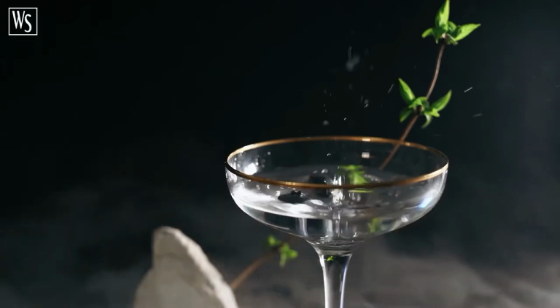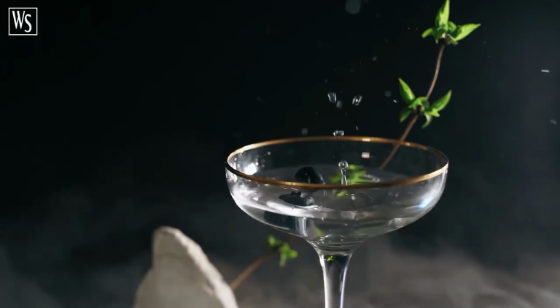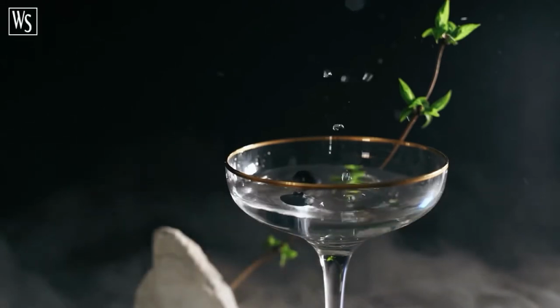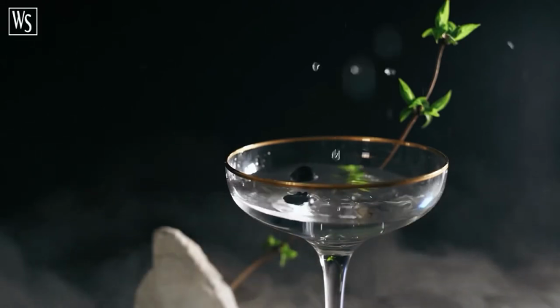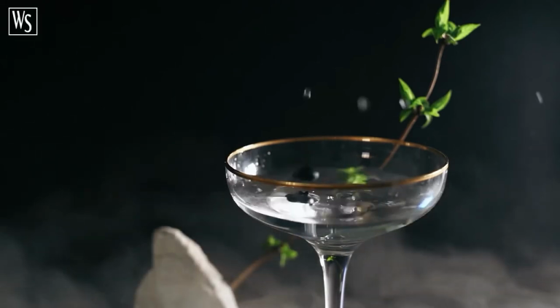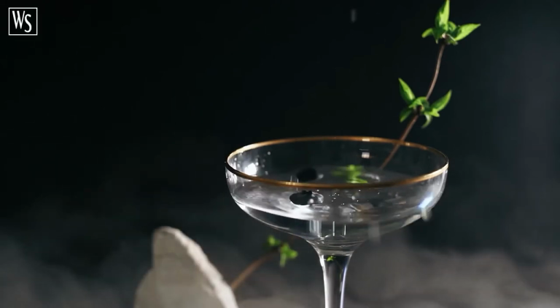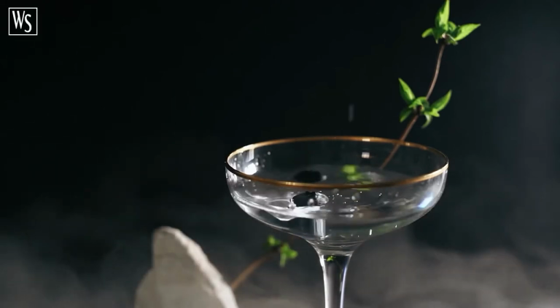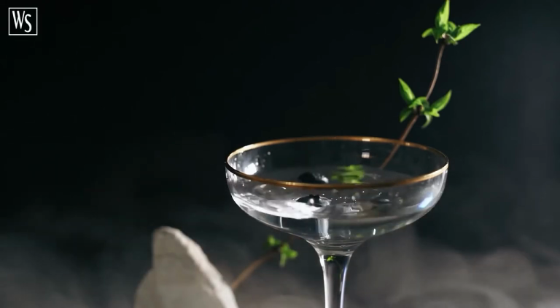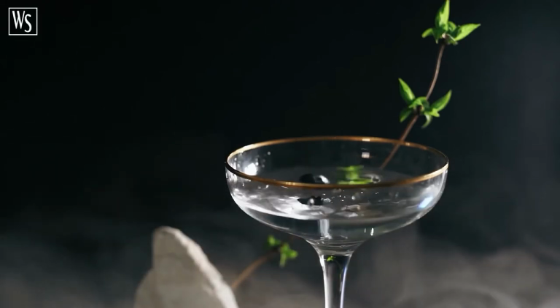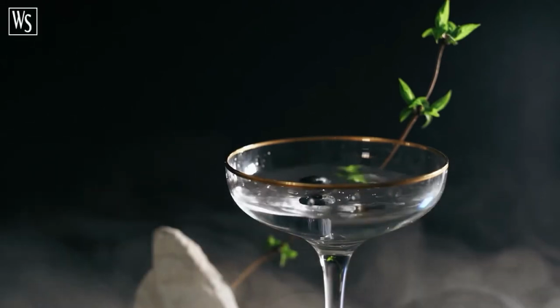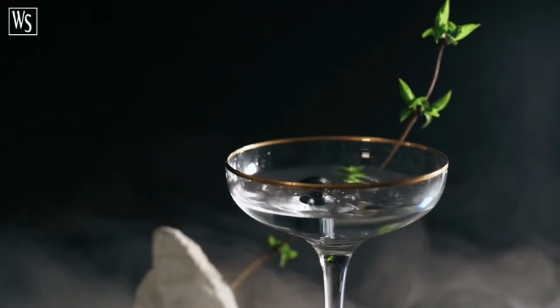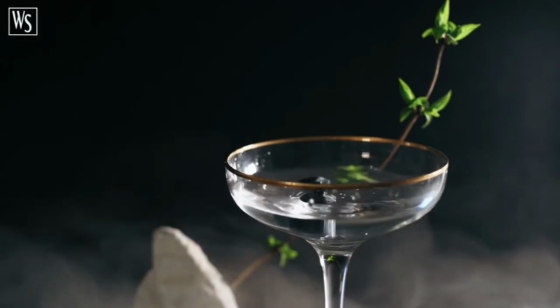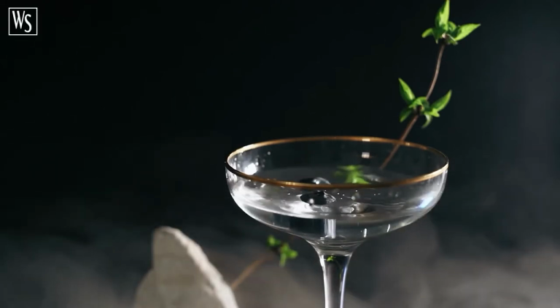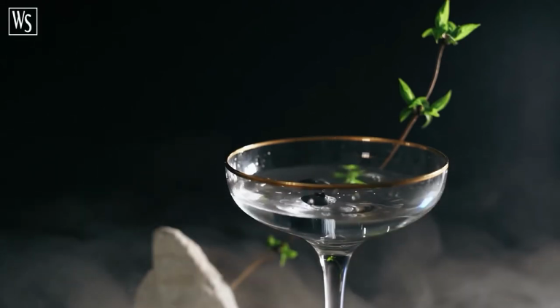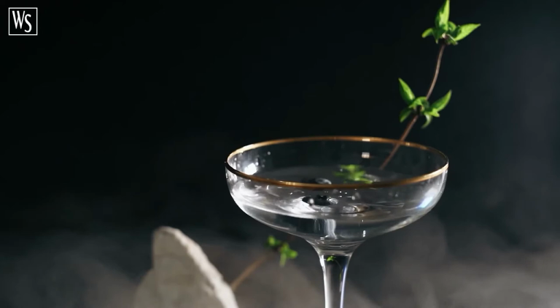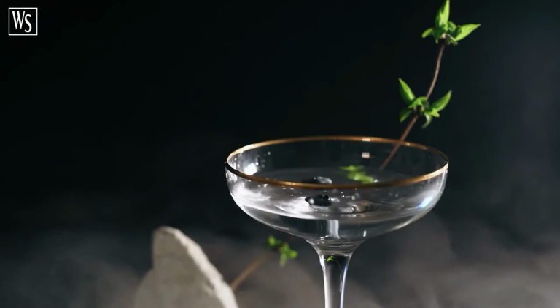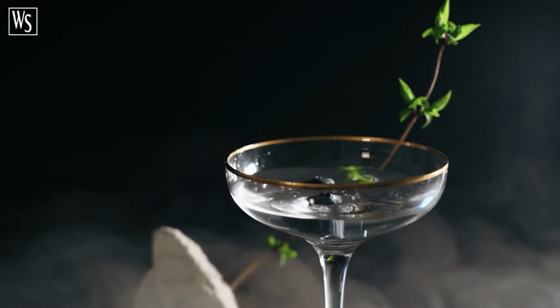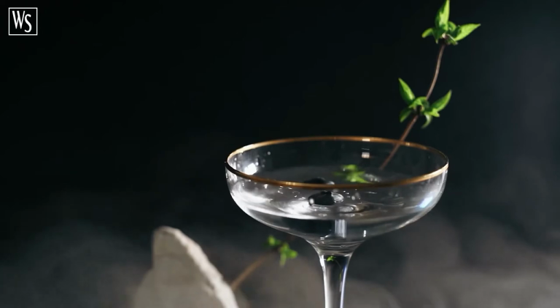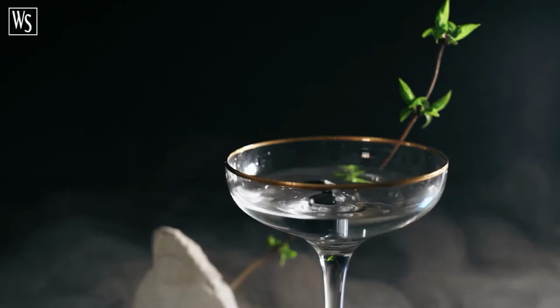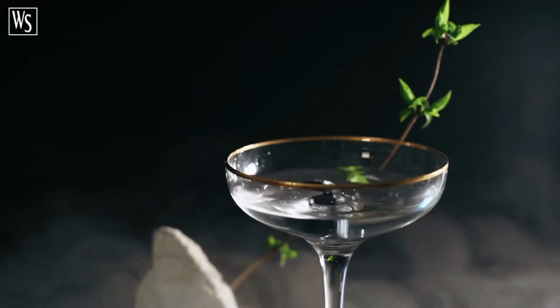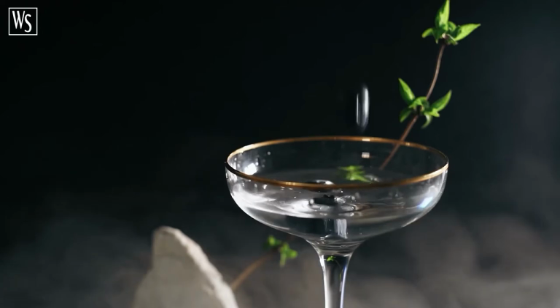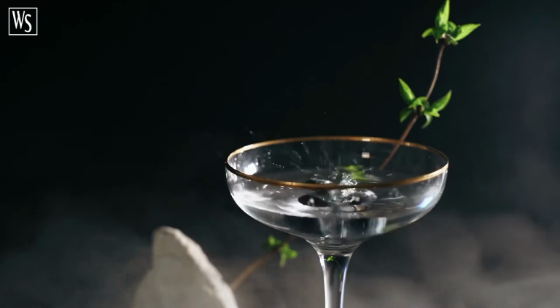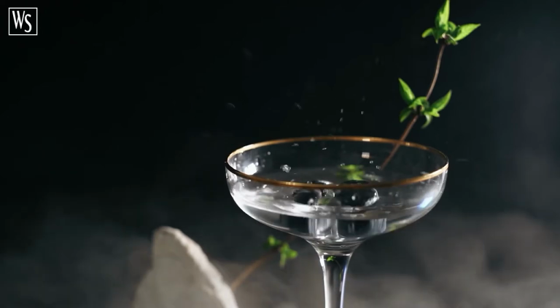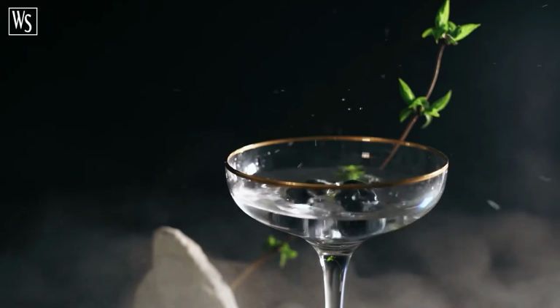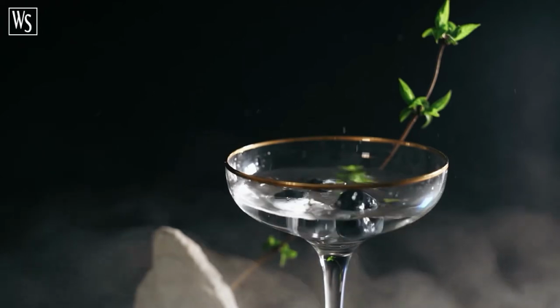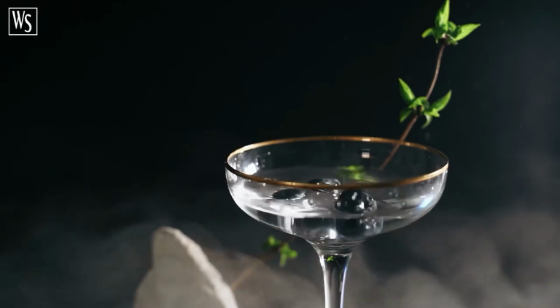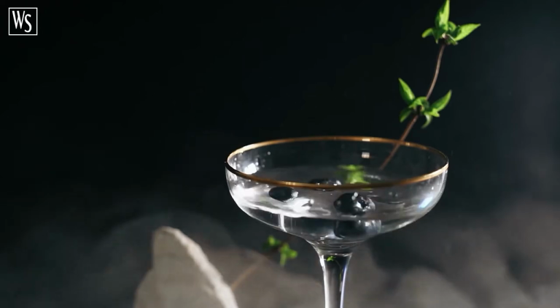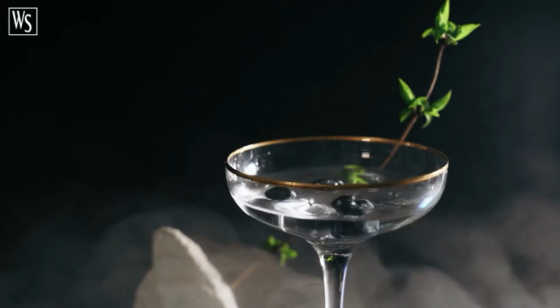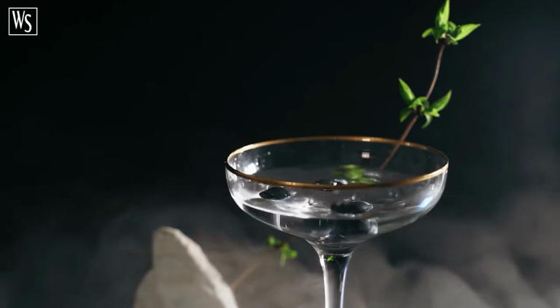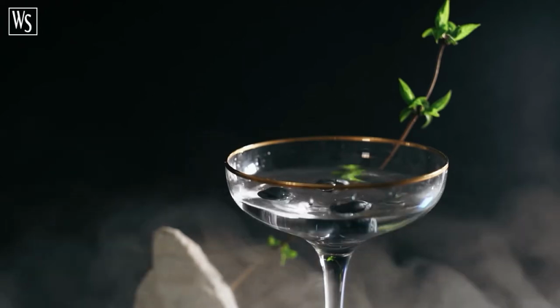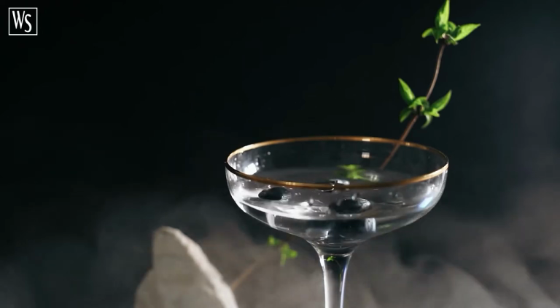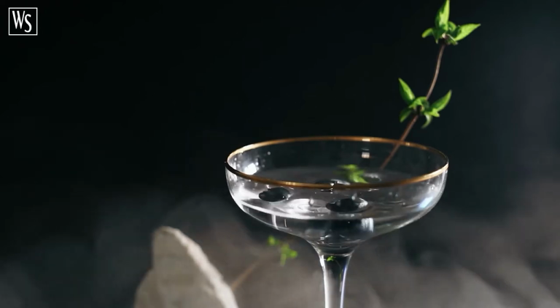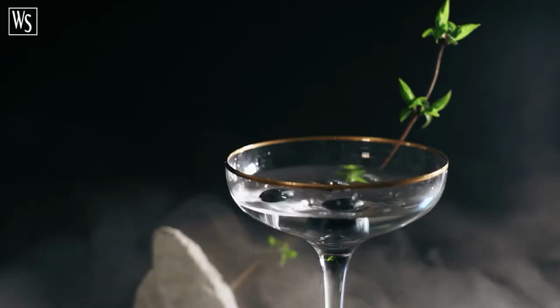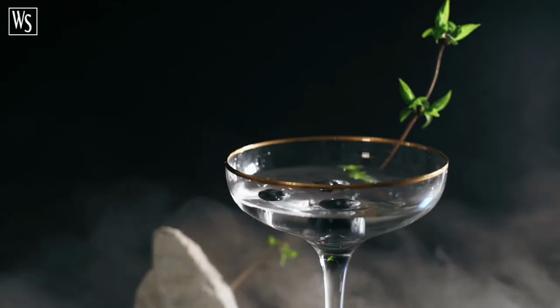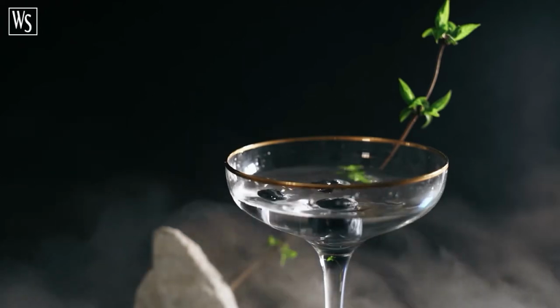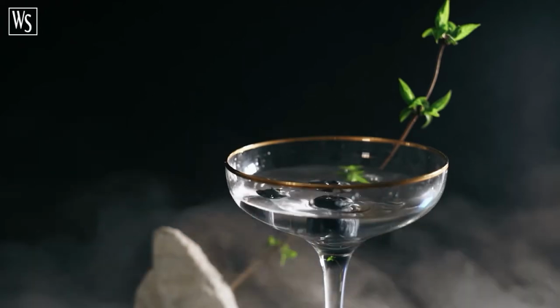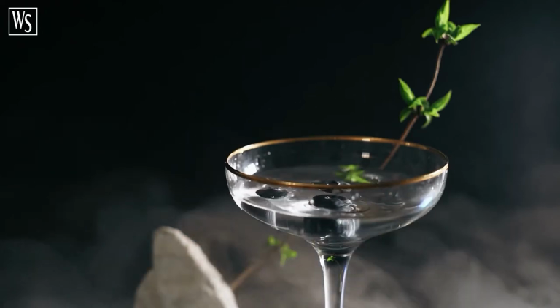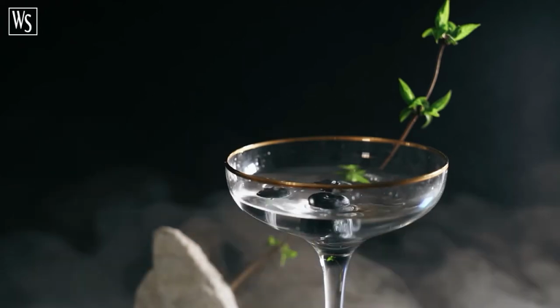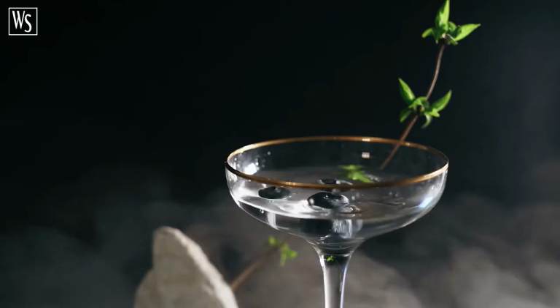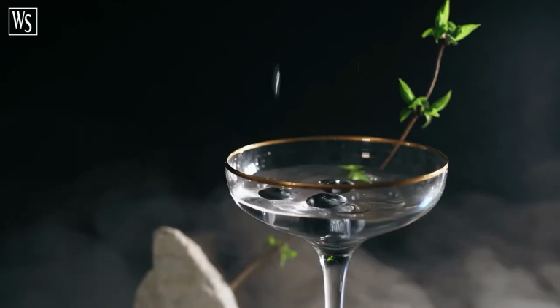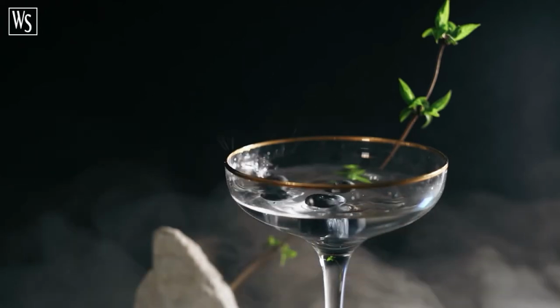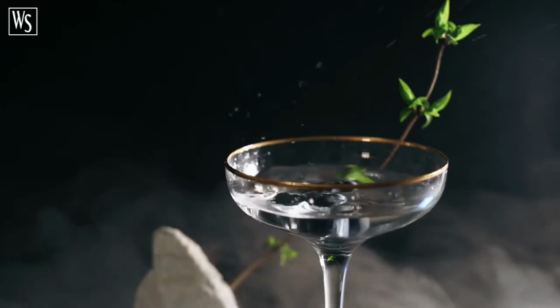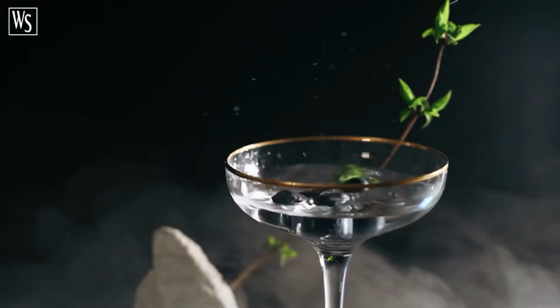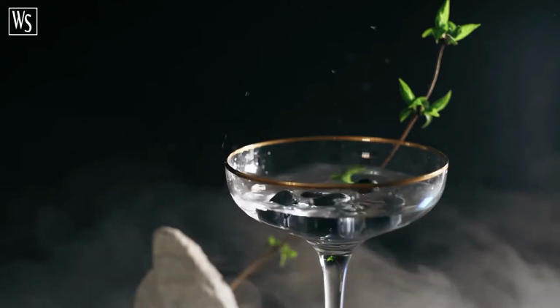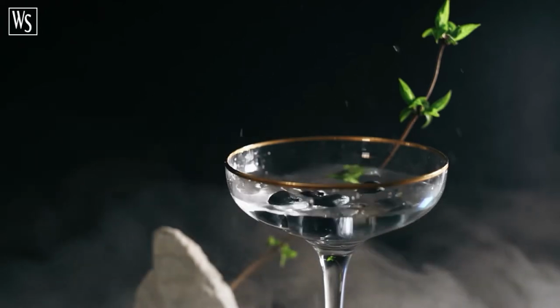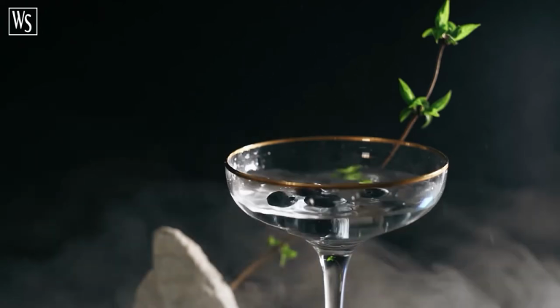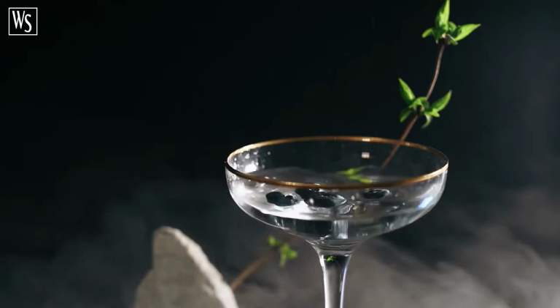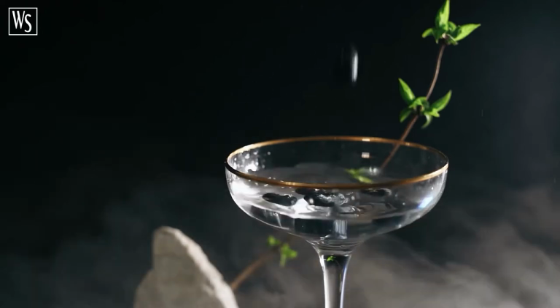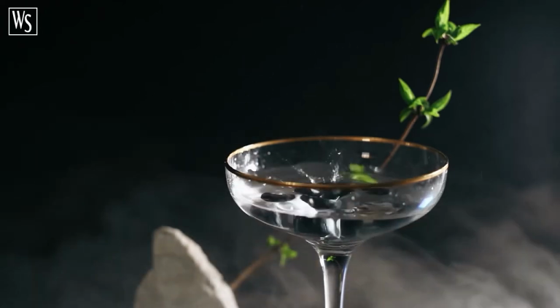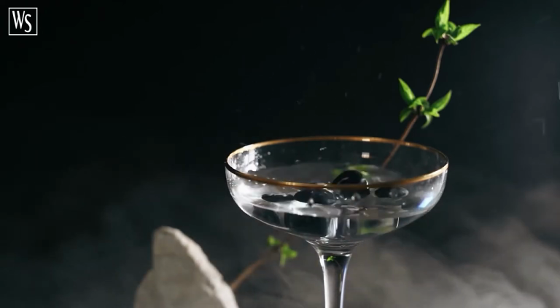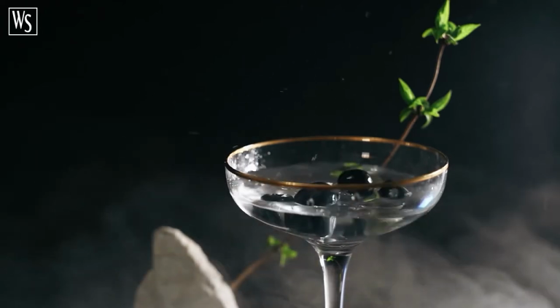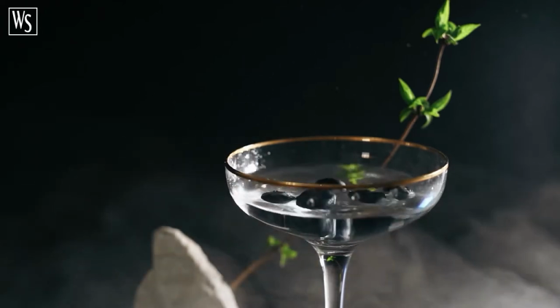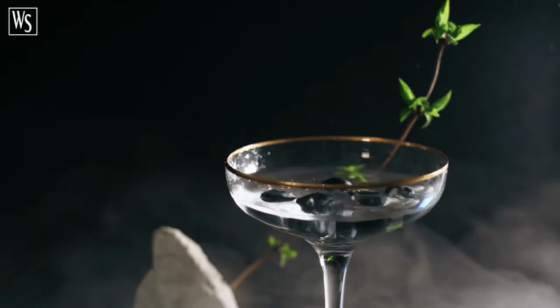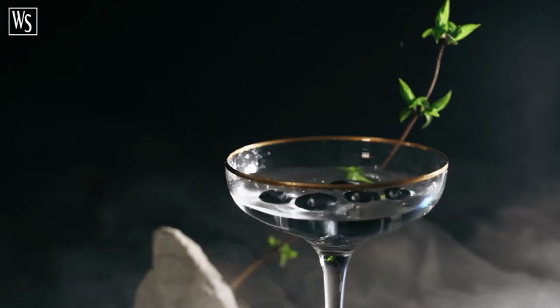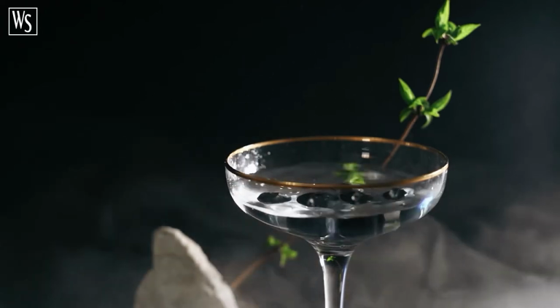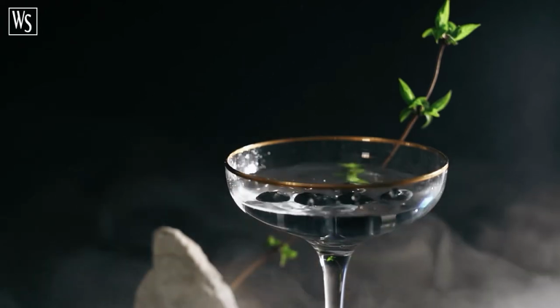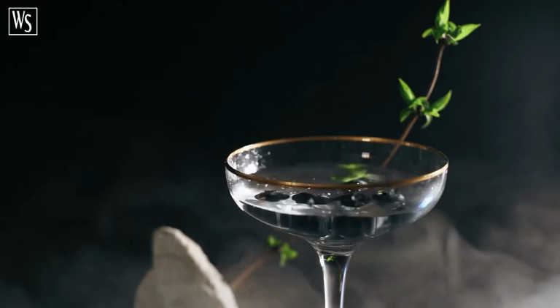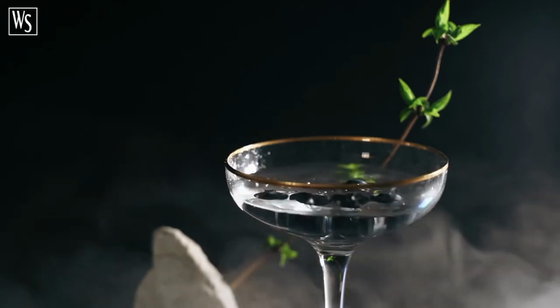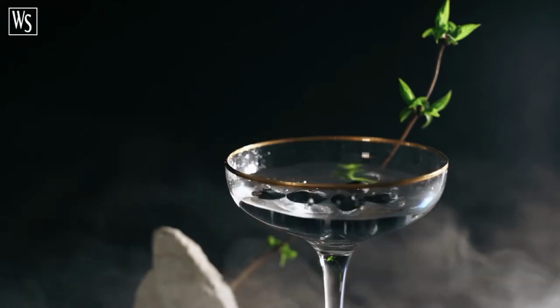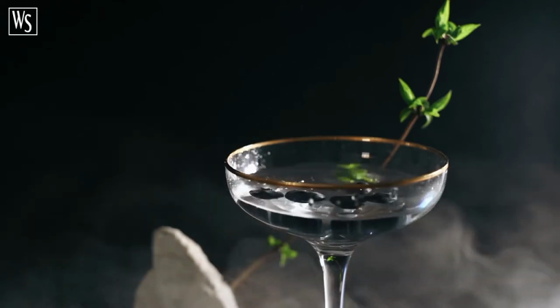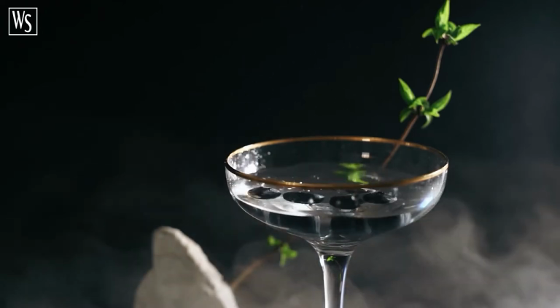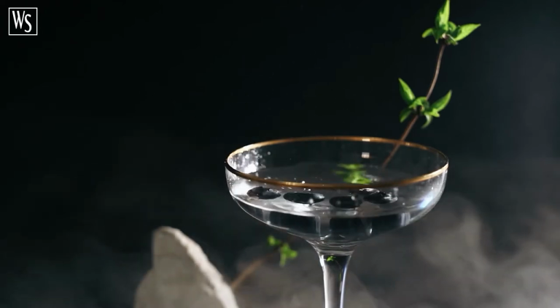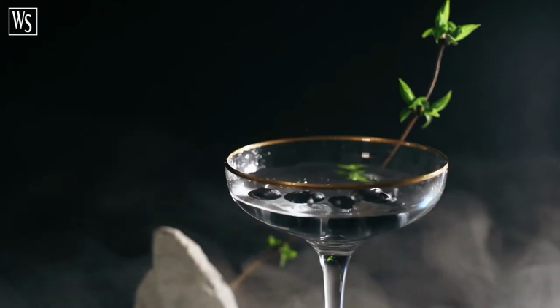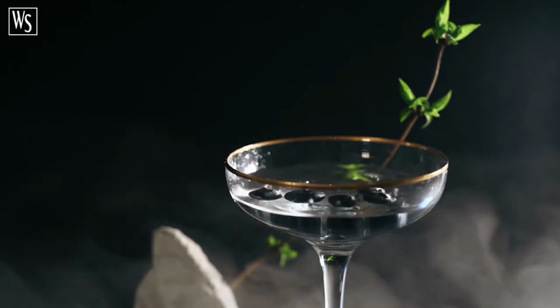Sleek stand for display and storage — attracting your guests' attention has never been so easy.